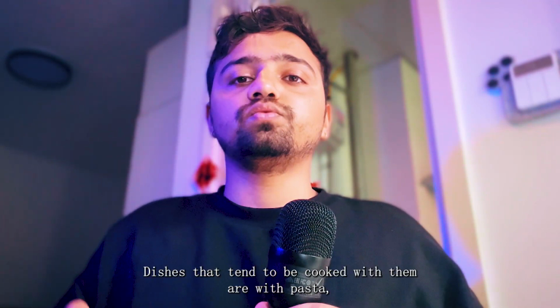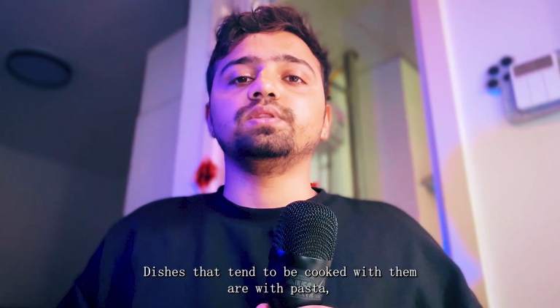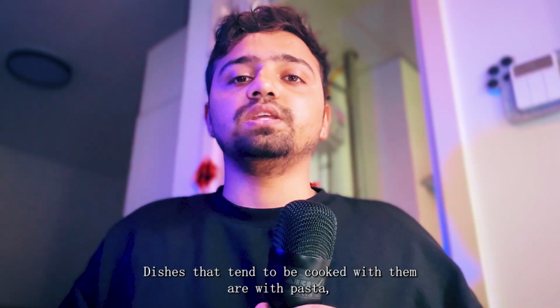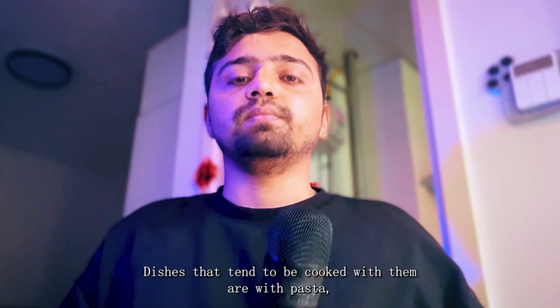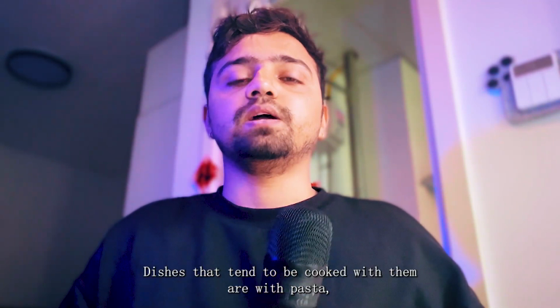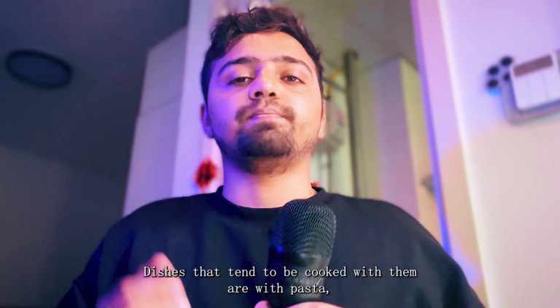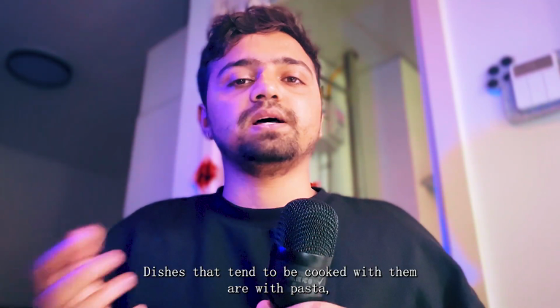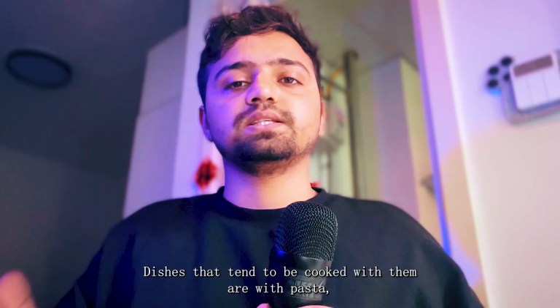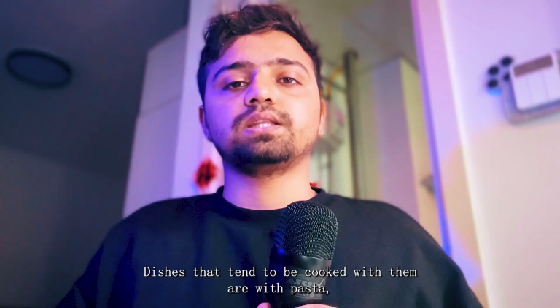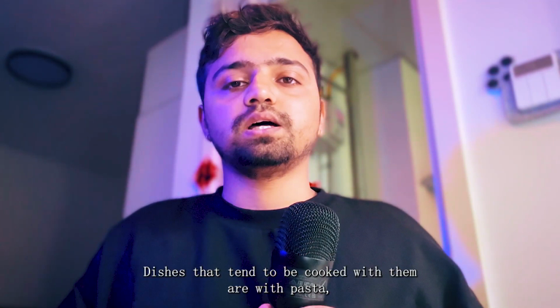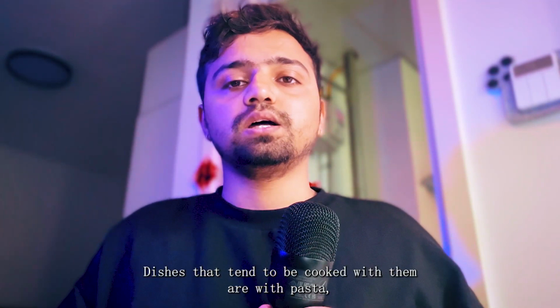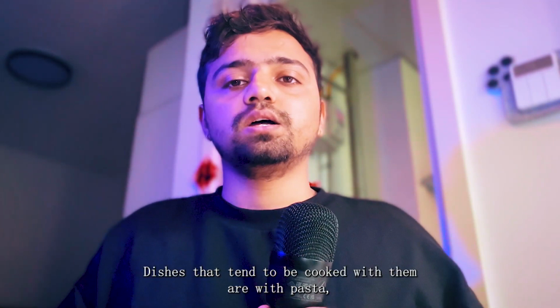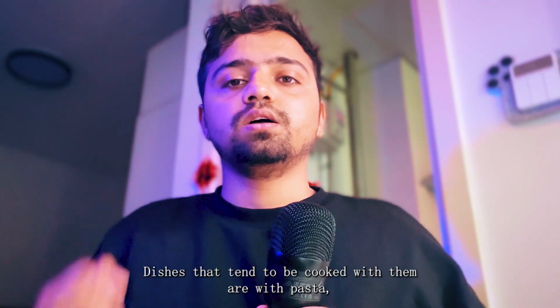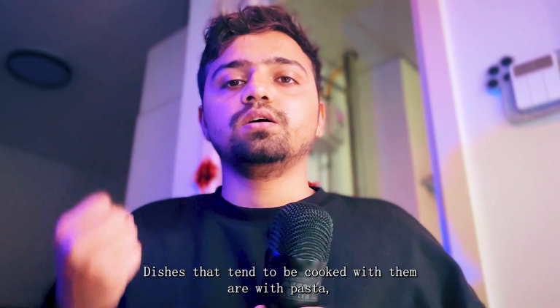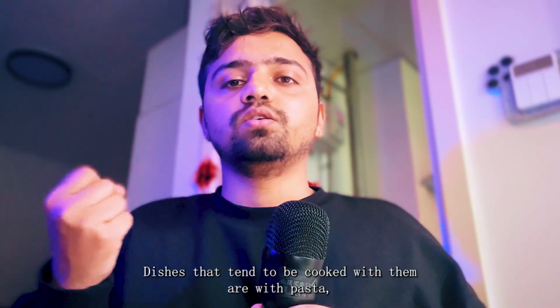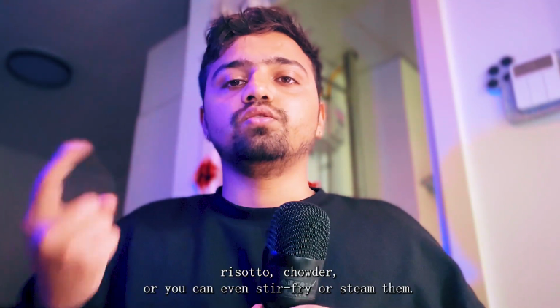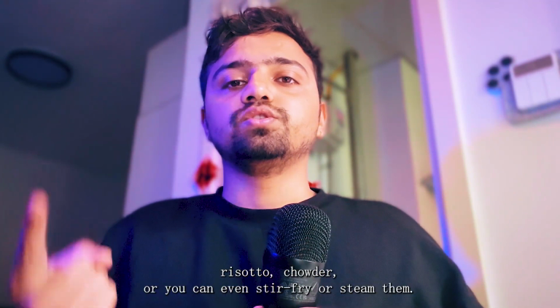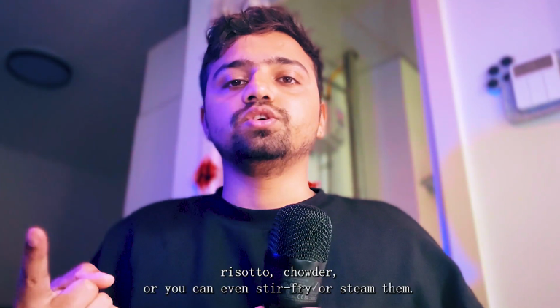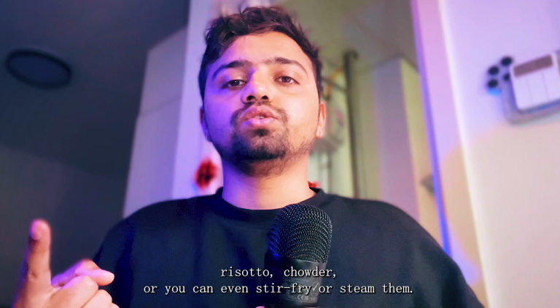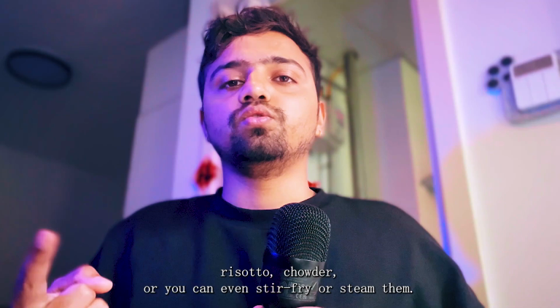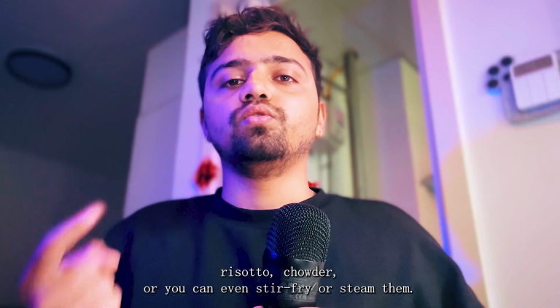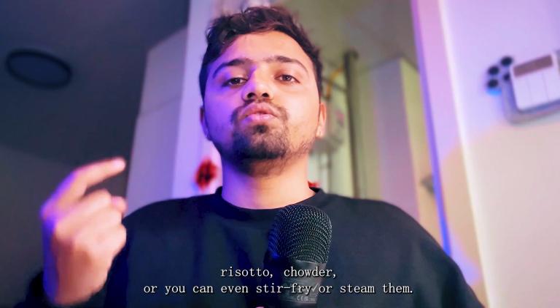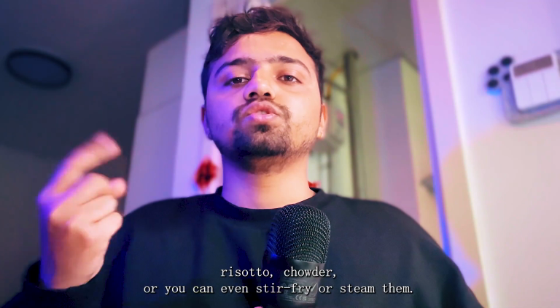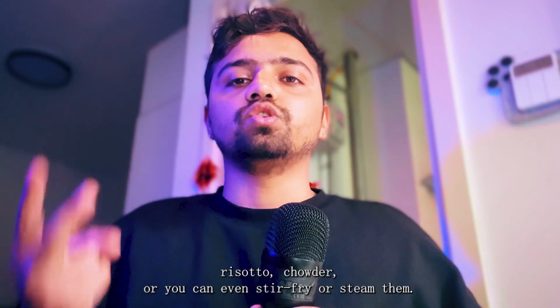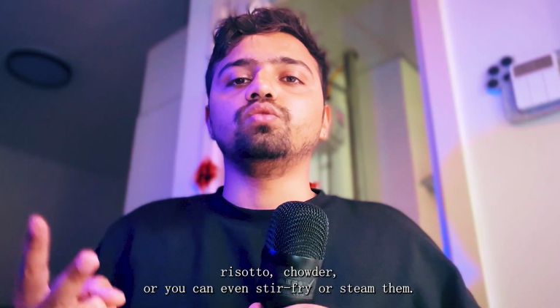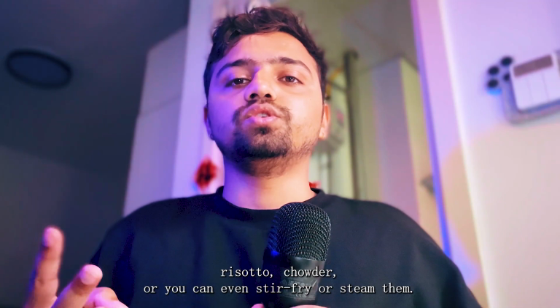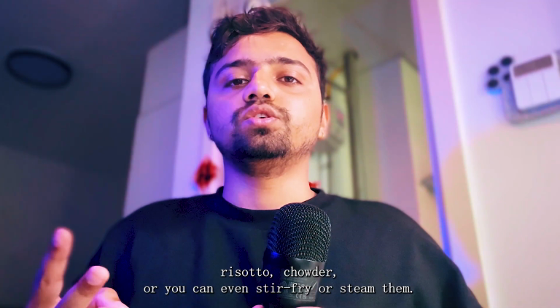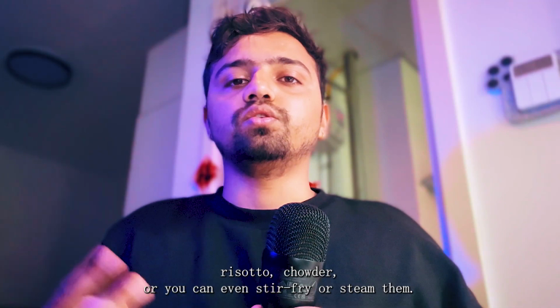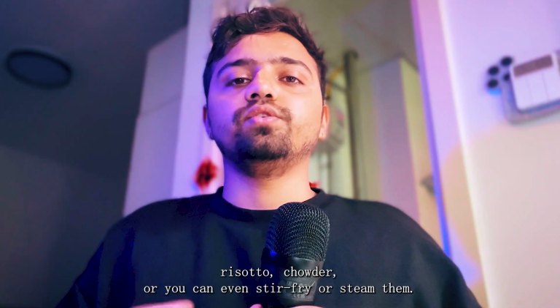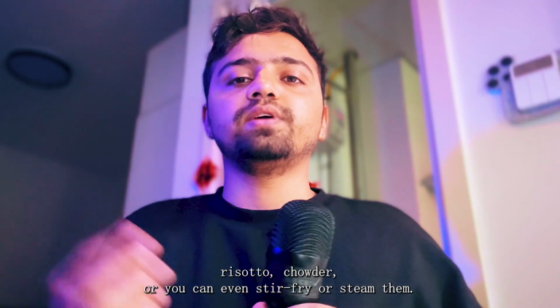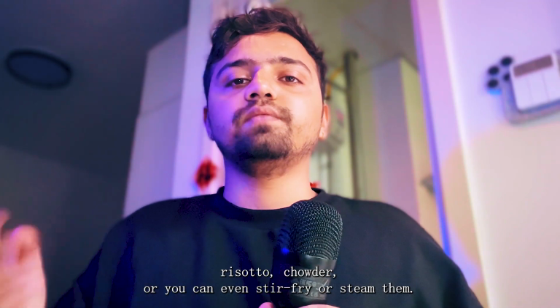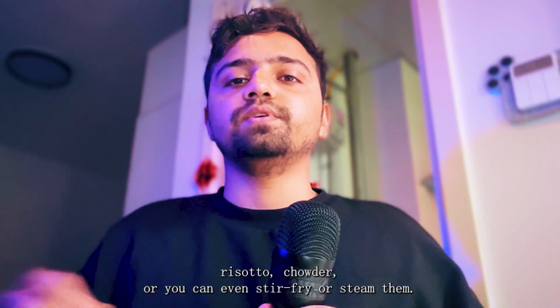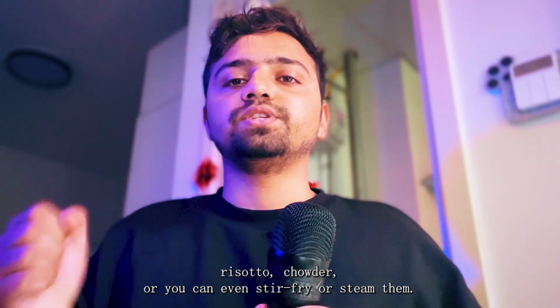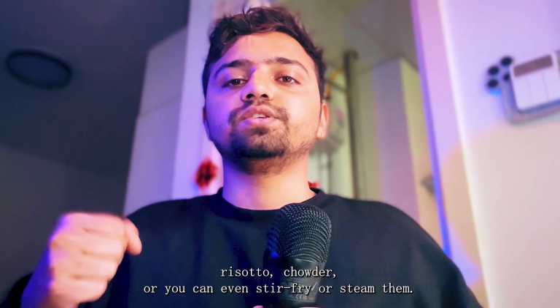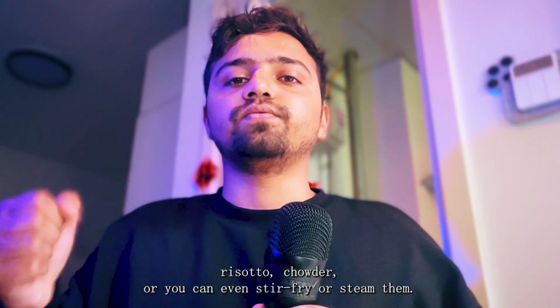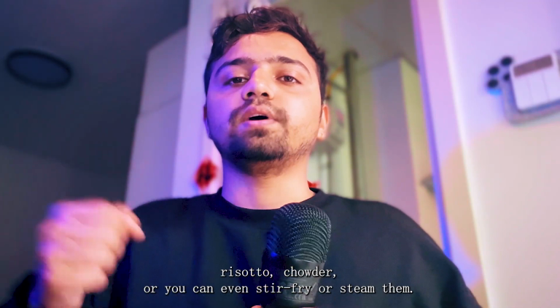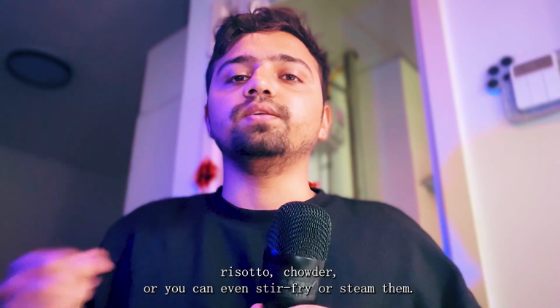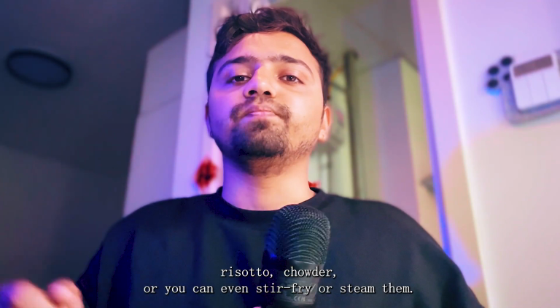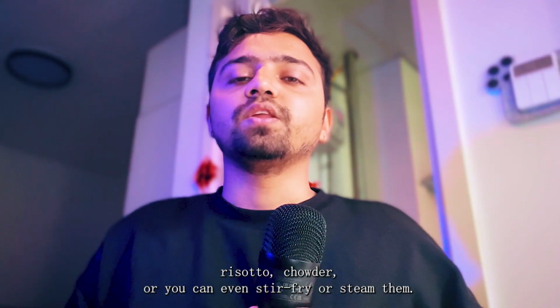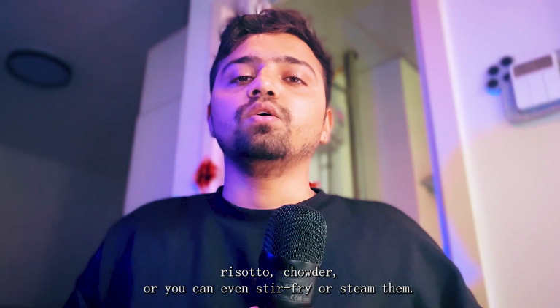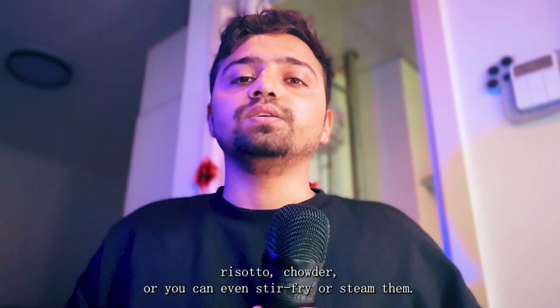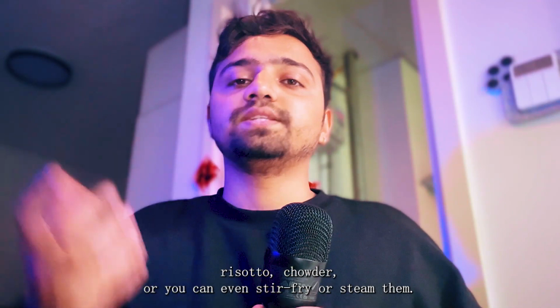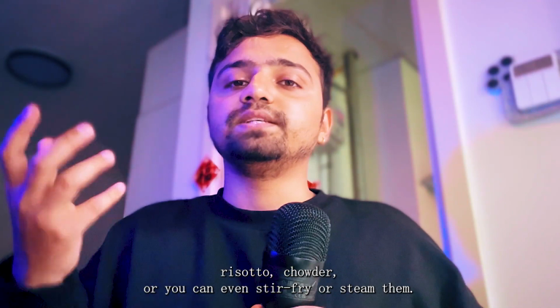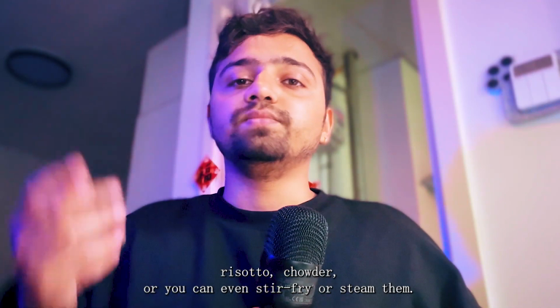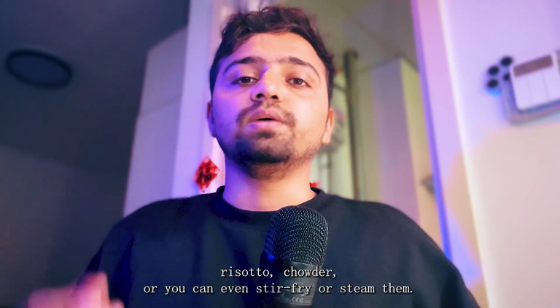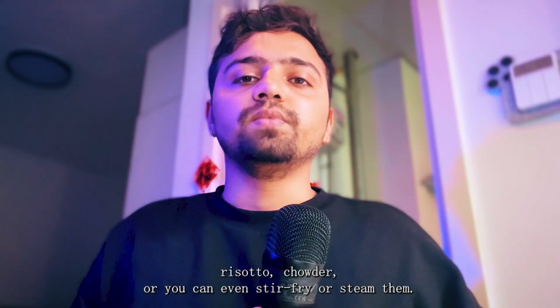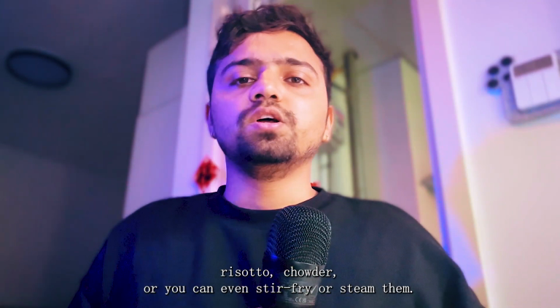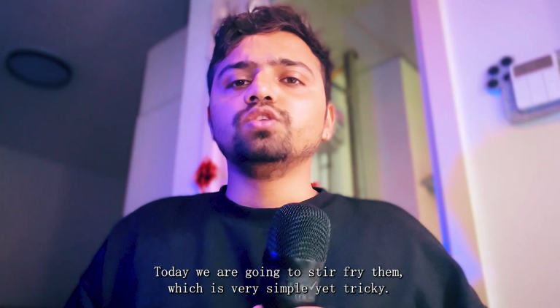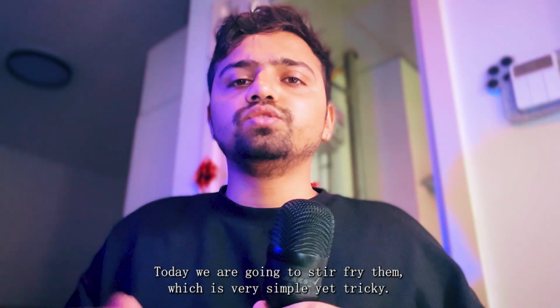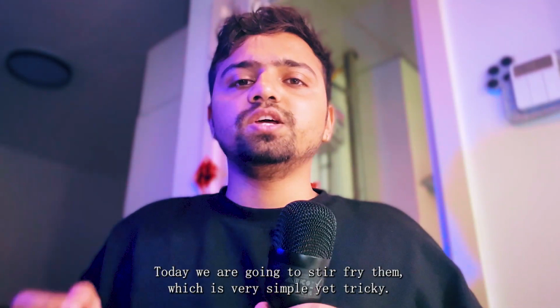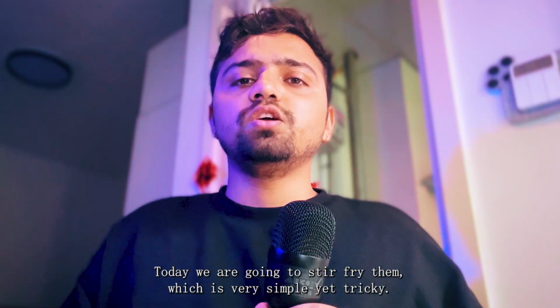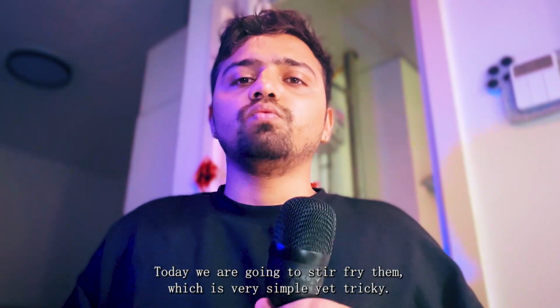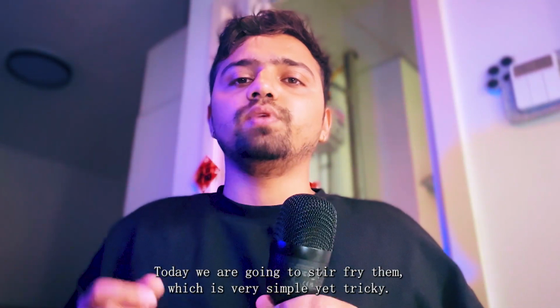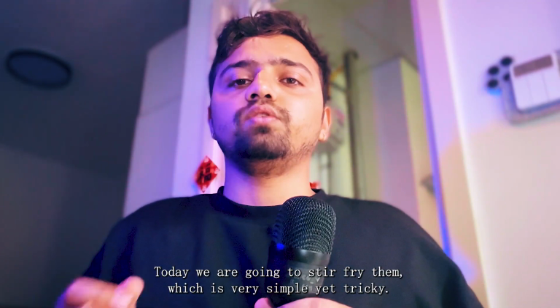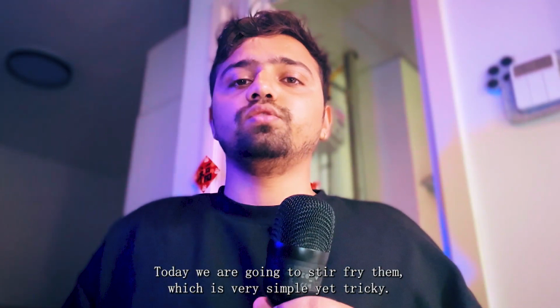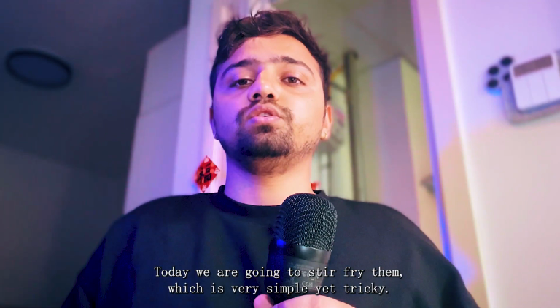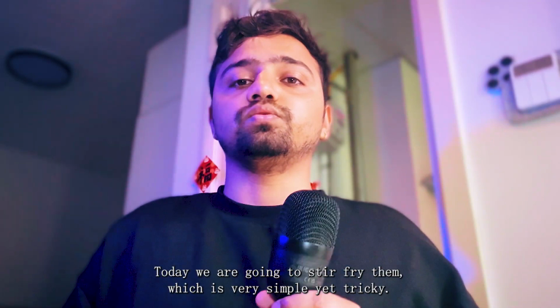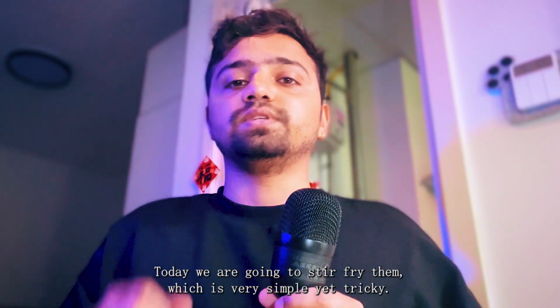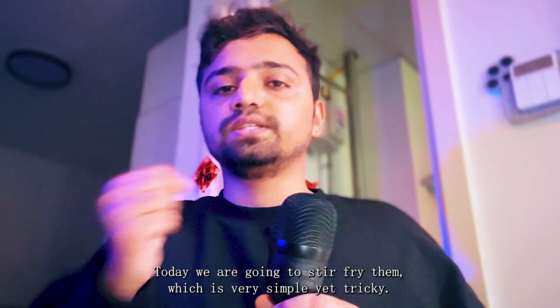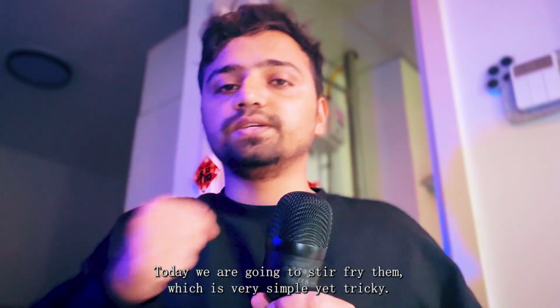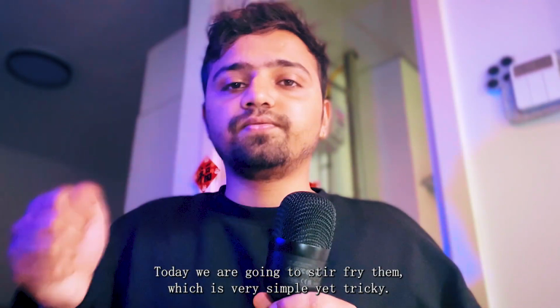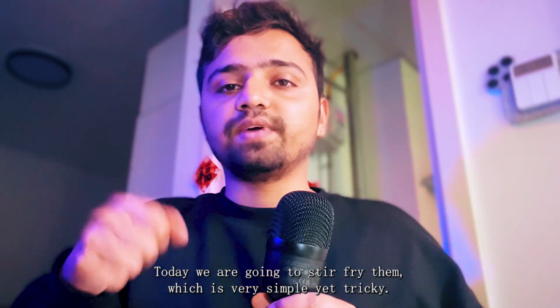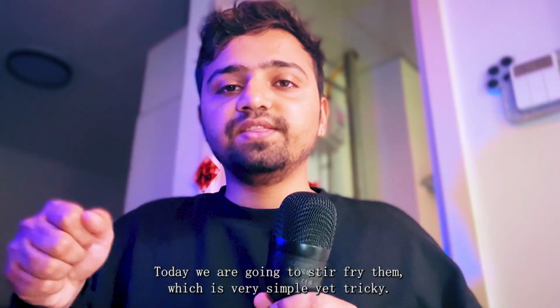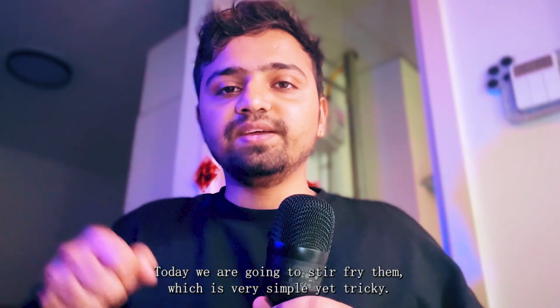Things to cook with them are pasta, risotto, chowder, or you can even stir-fry them or just steam them. Today we are going to stir-fry them.